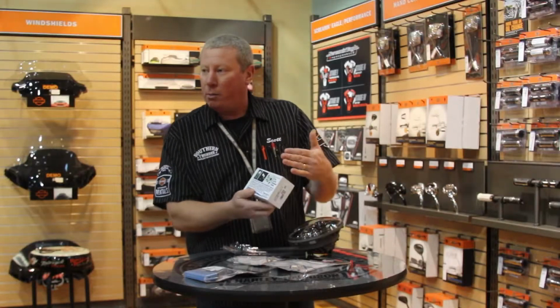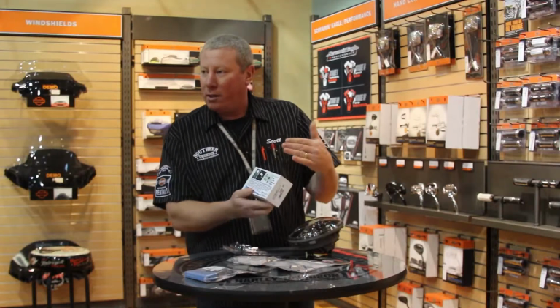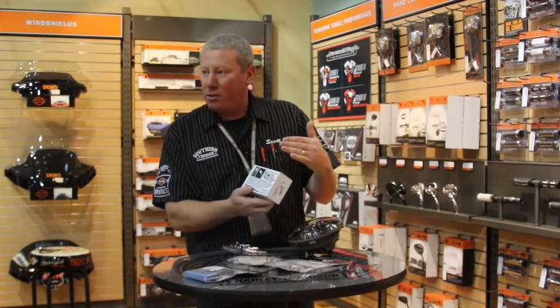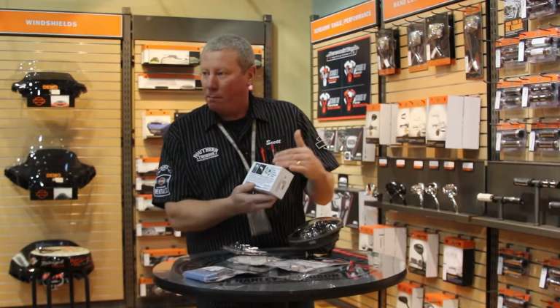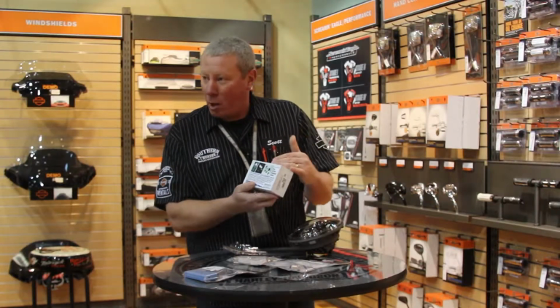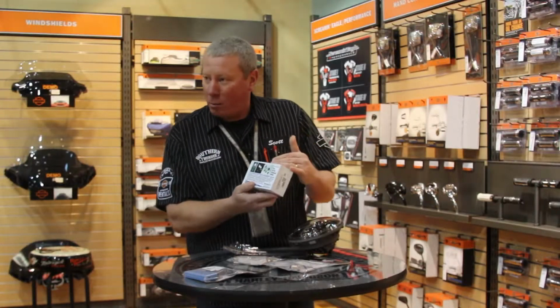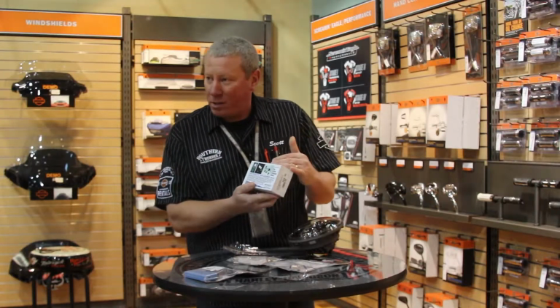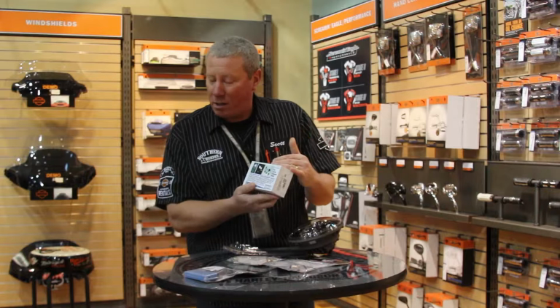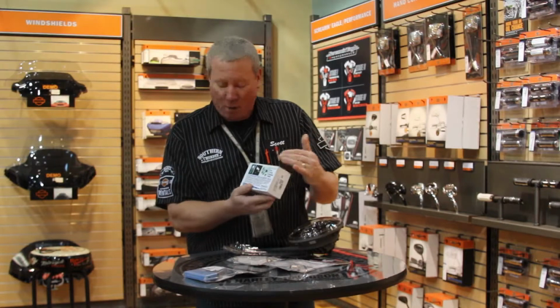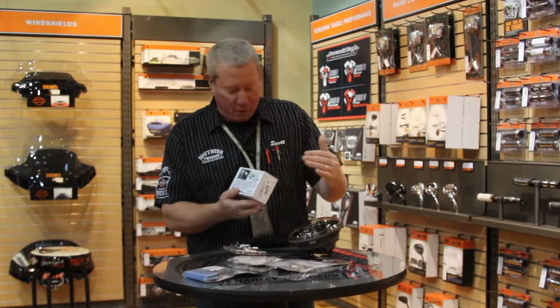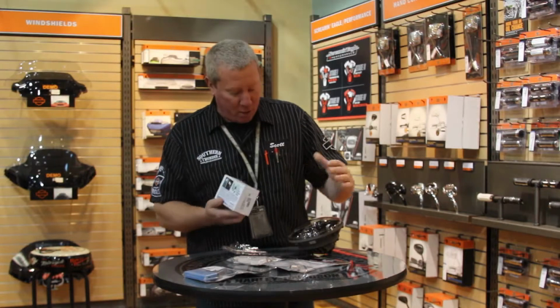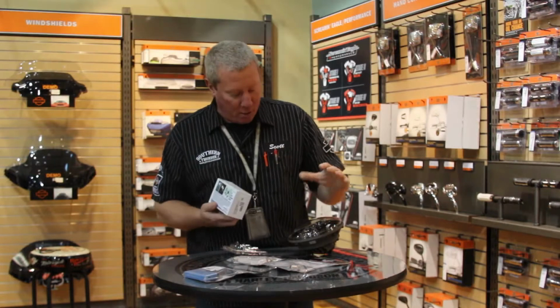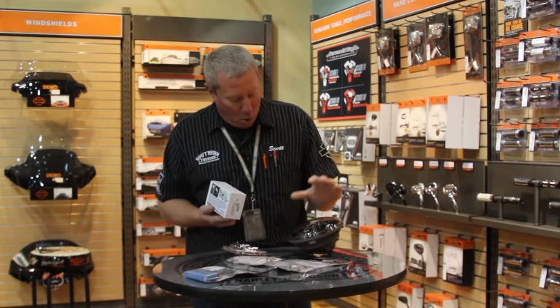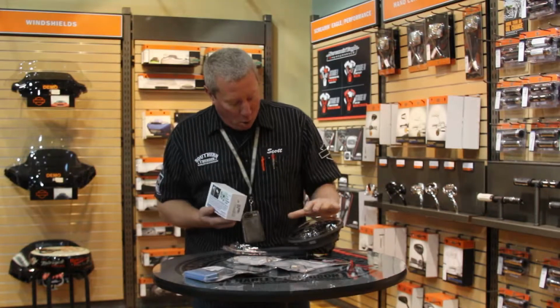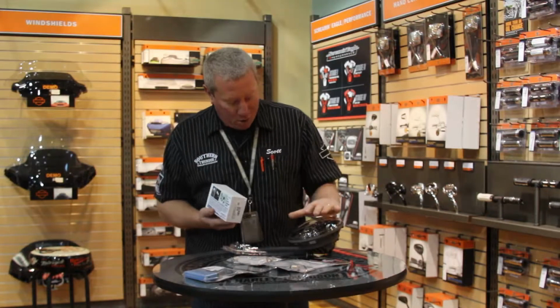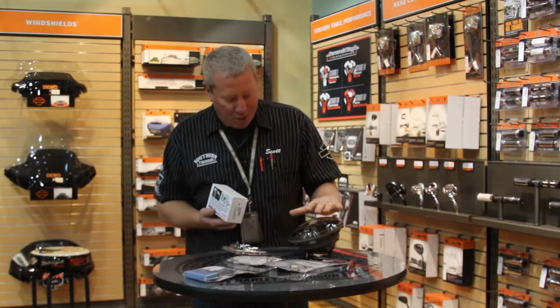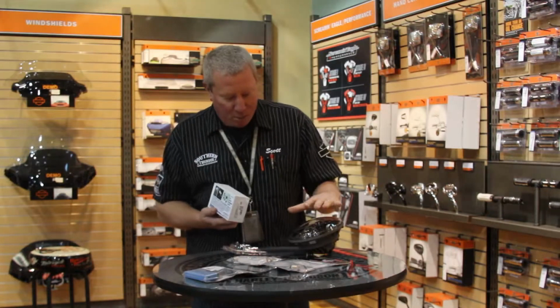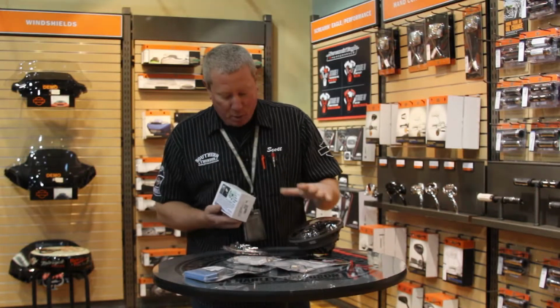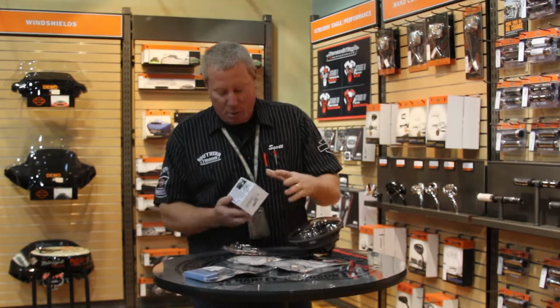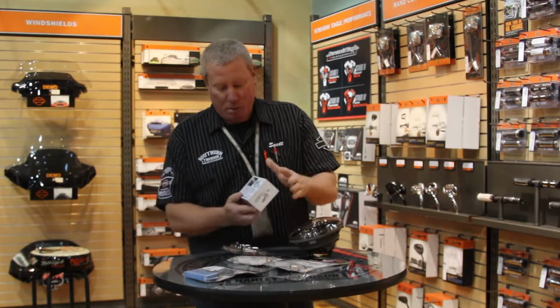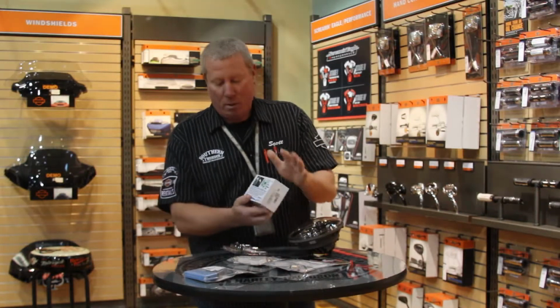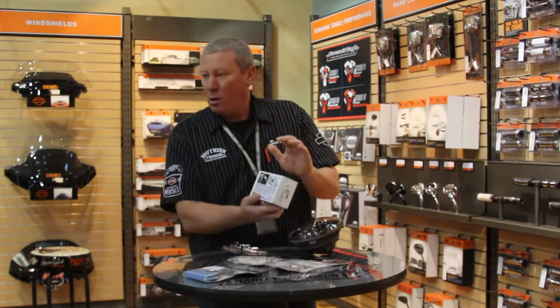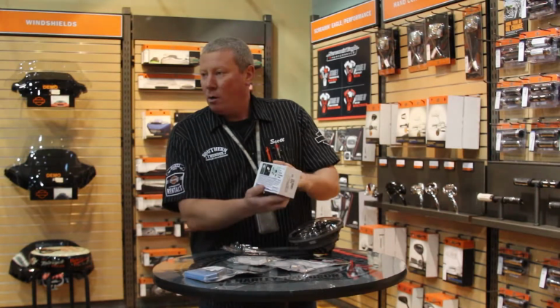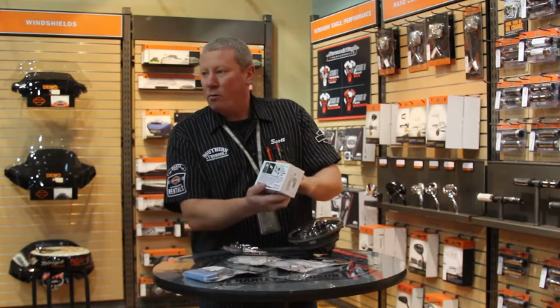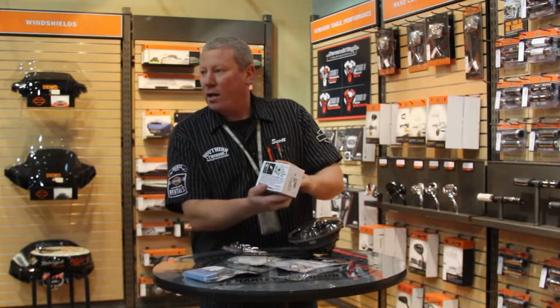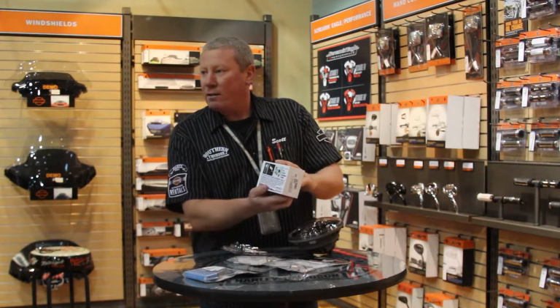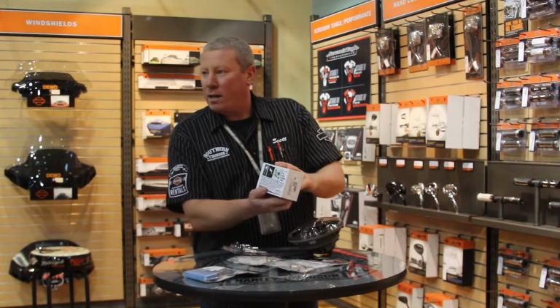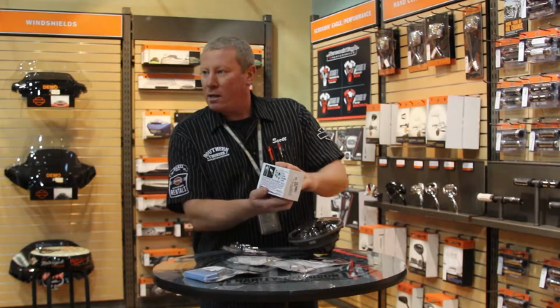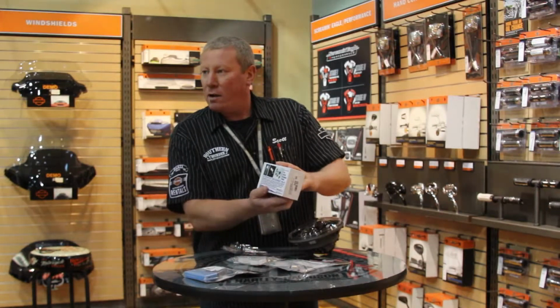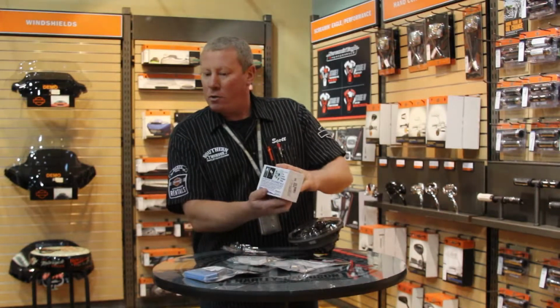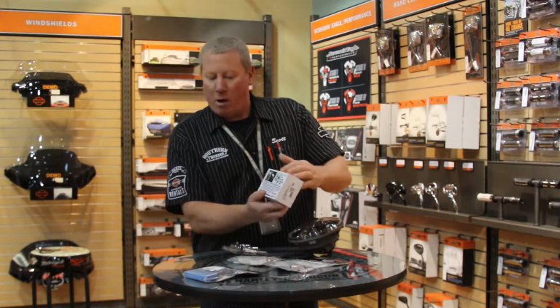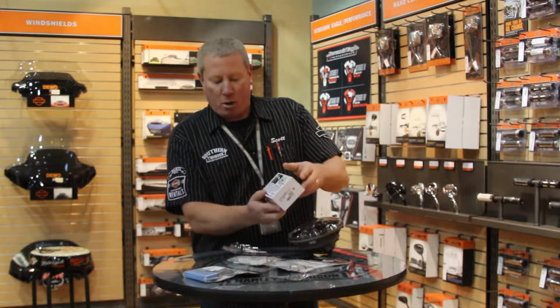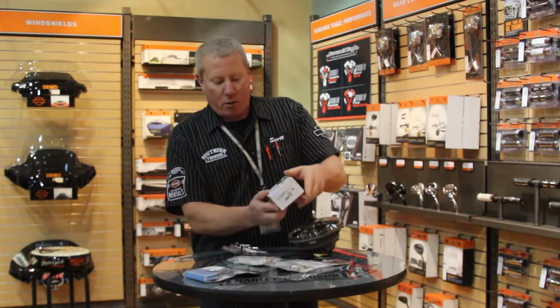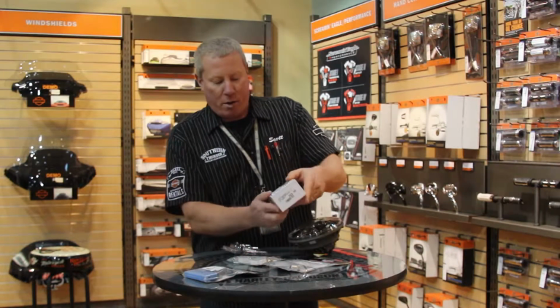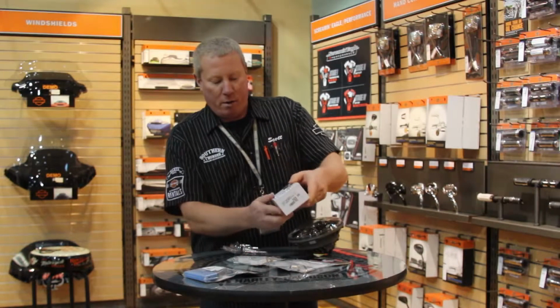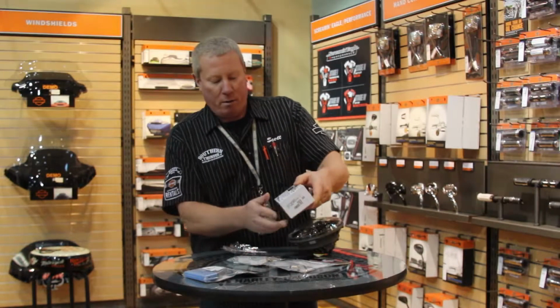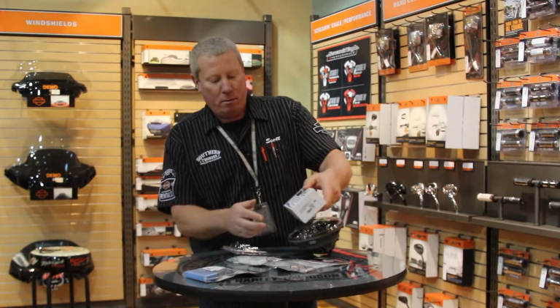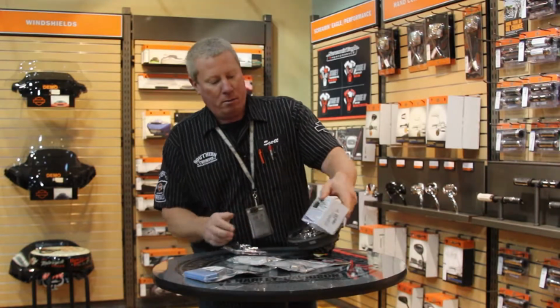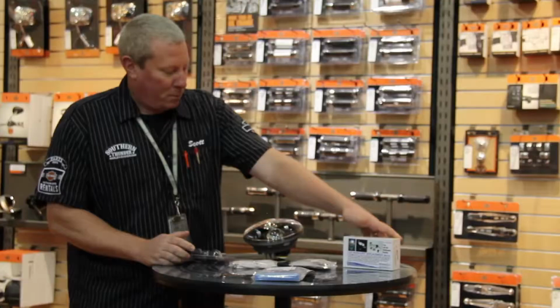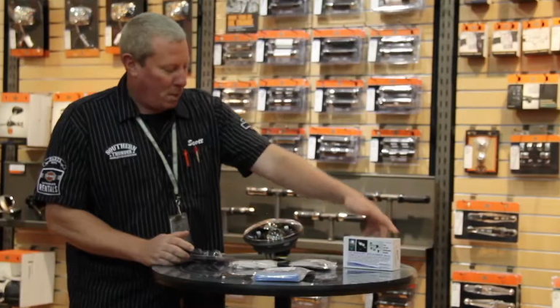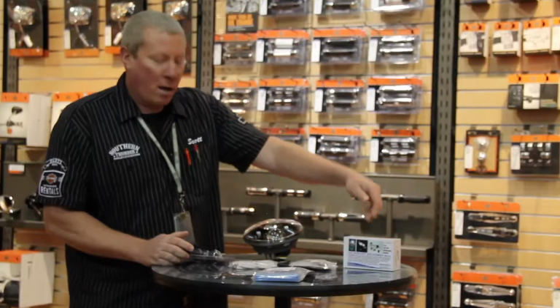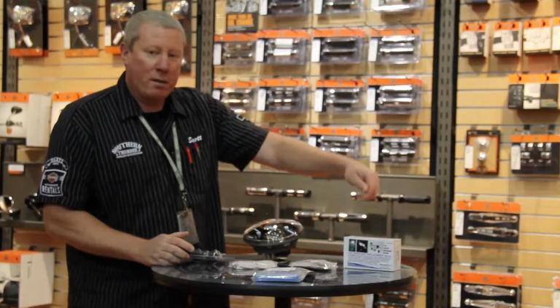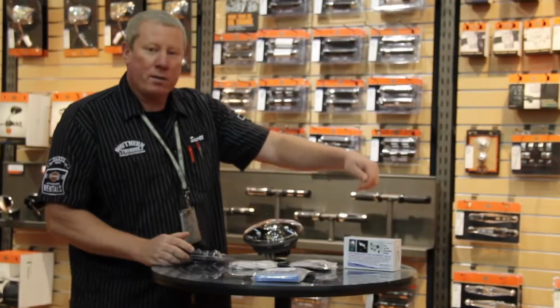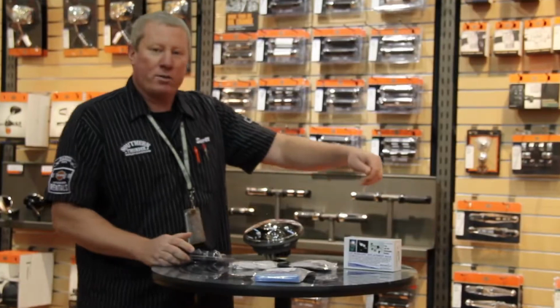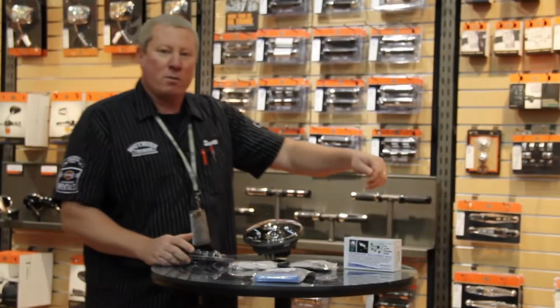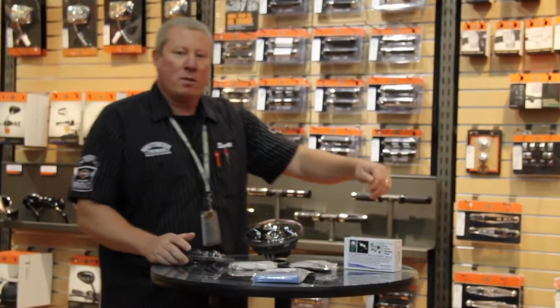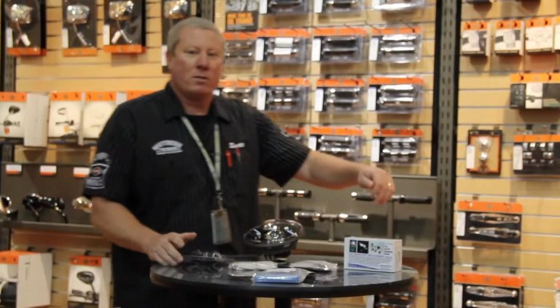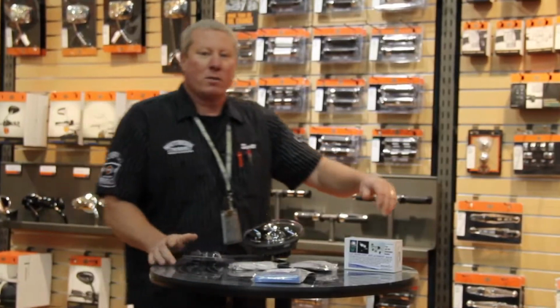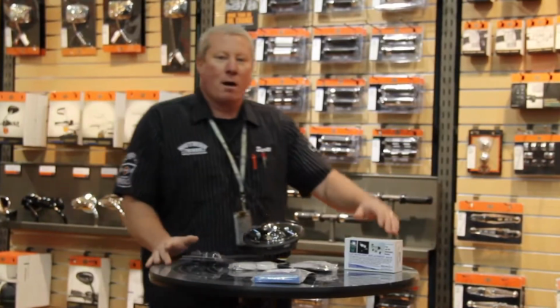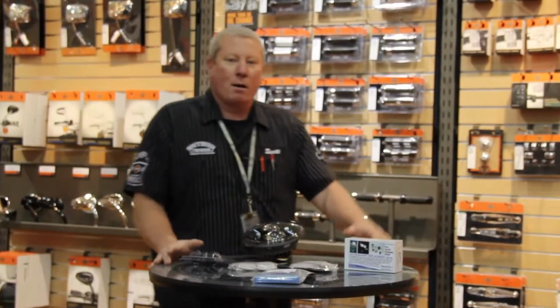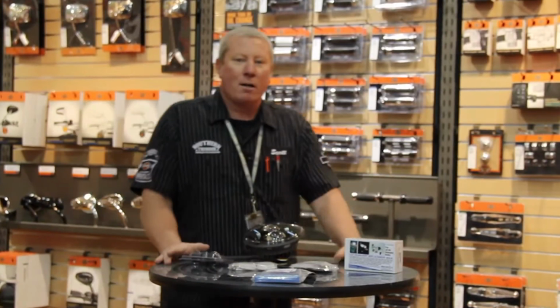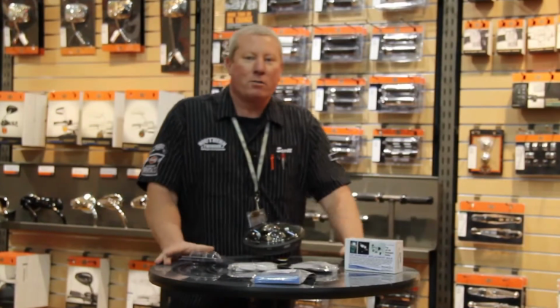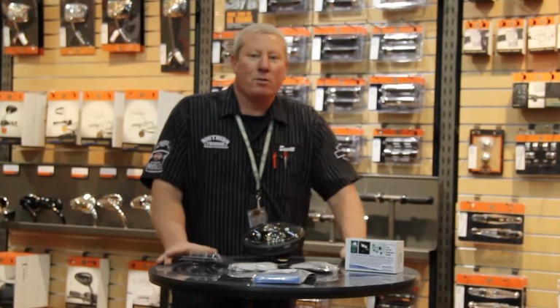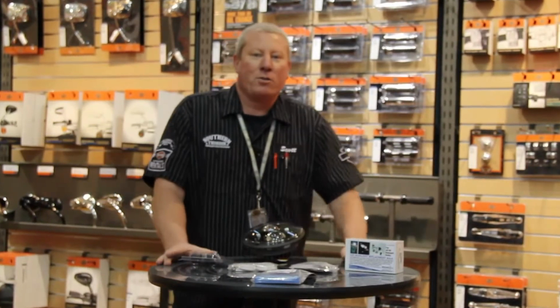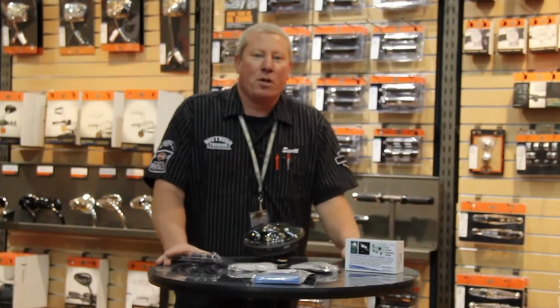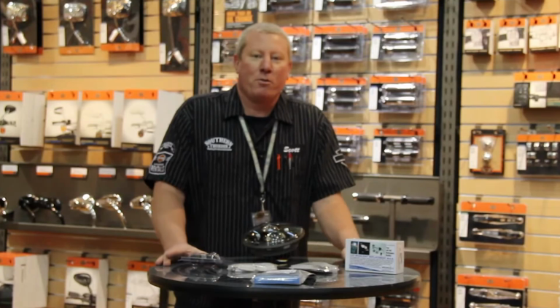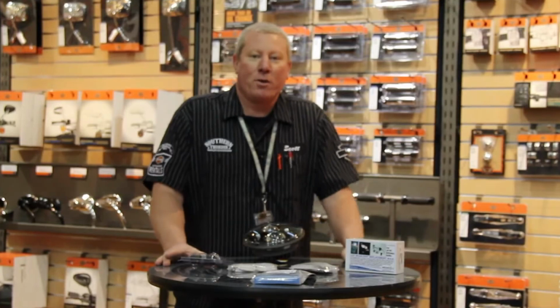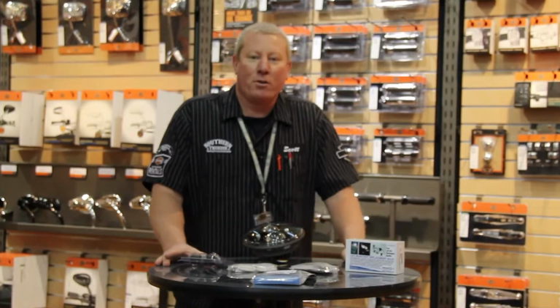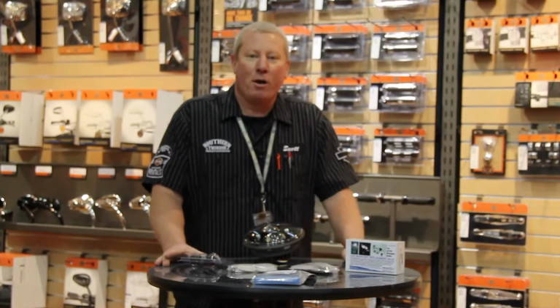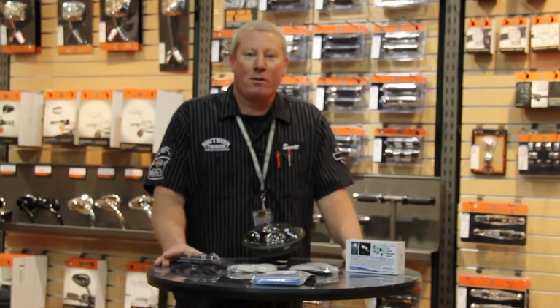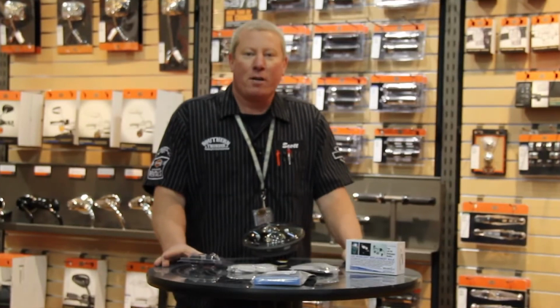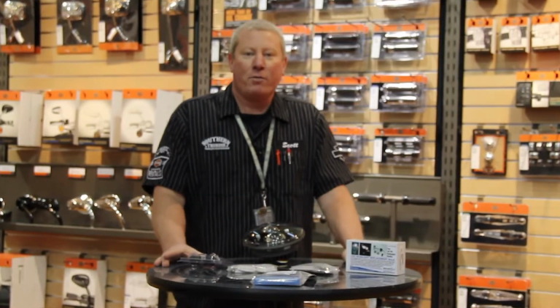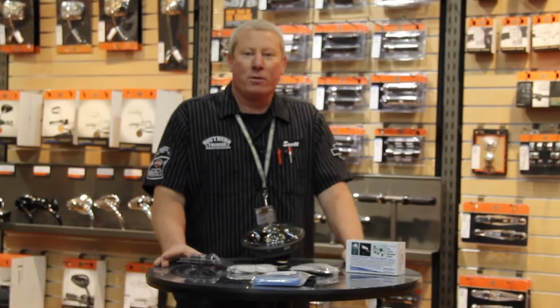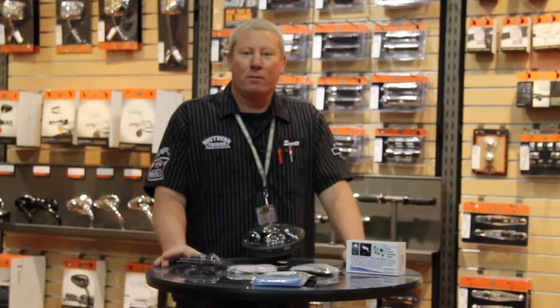If you just wanted to replace the headlamp bulb itself instead of the whole assembly, we've got that covered right over here. Come on and see me — Scott Austin, Southern Thunder Harley-Davidson.